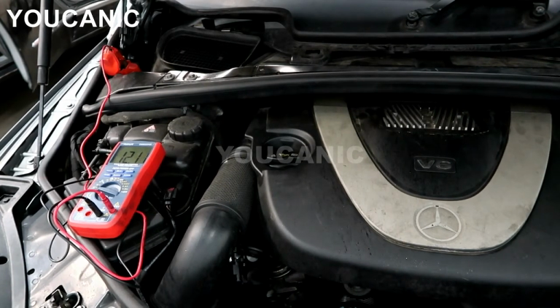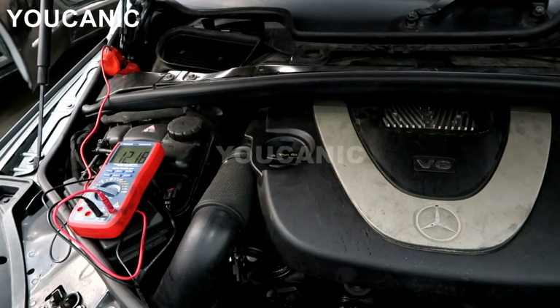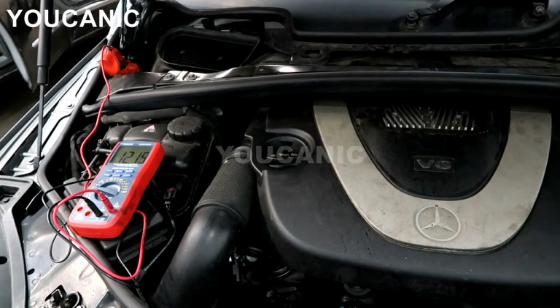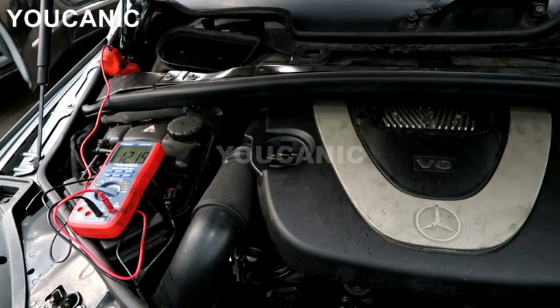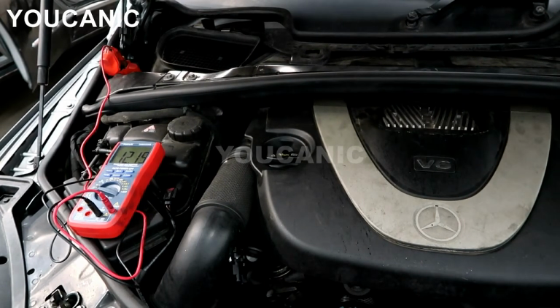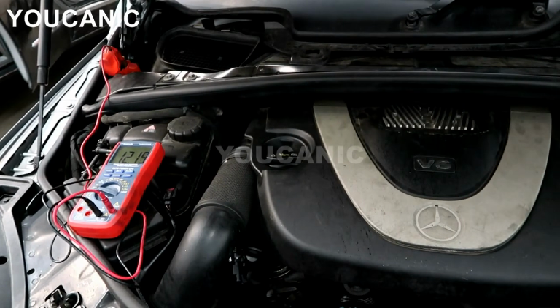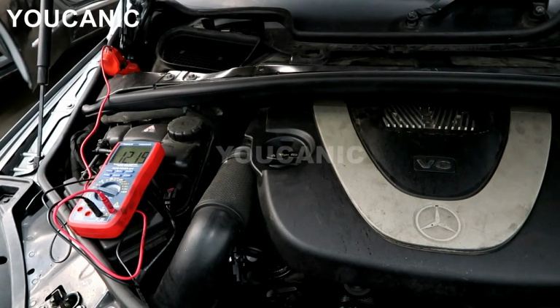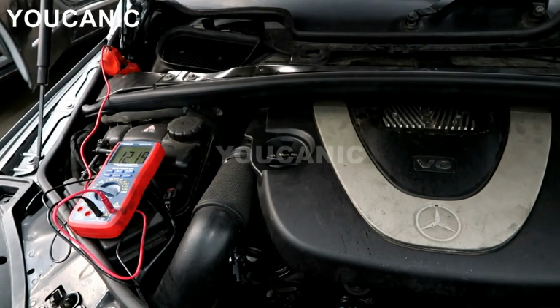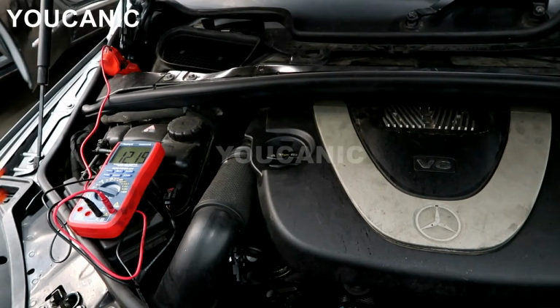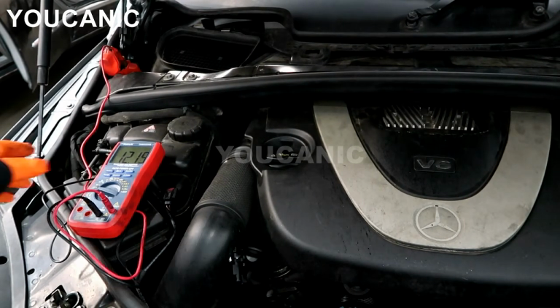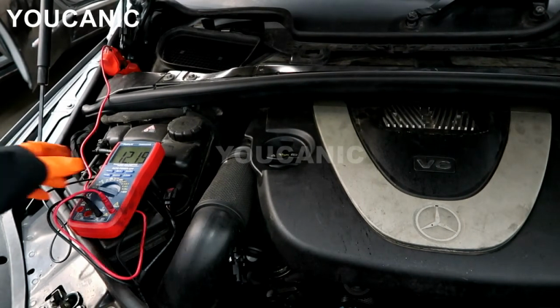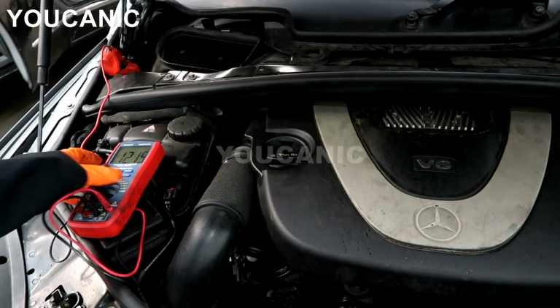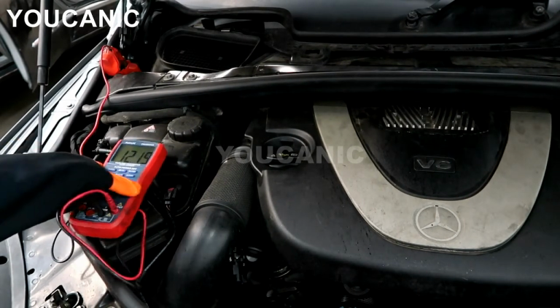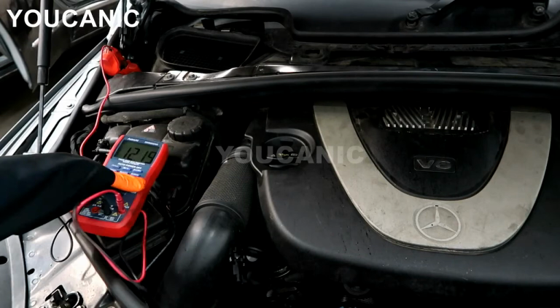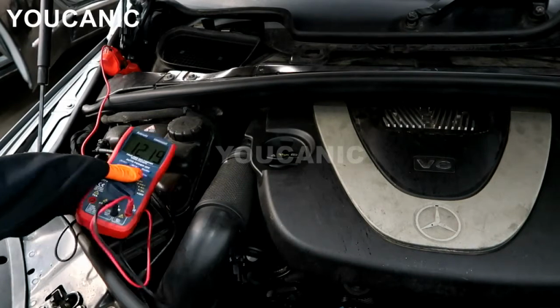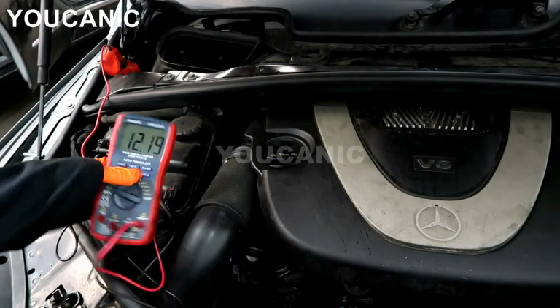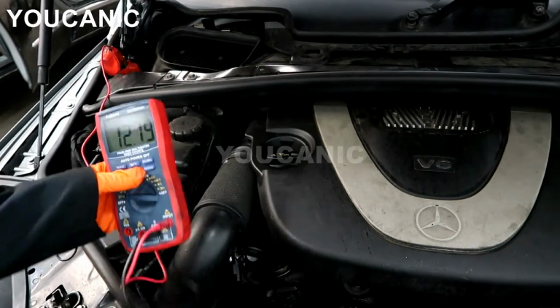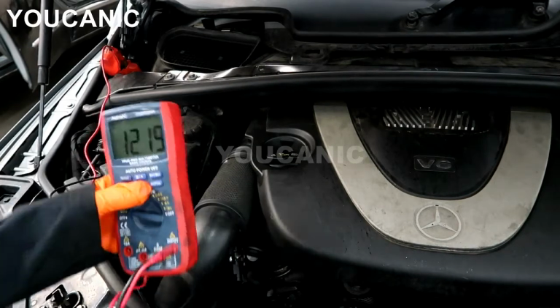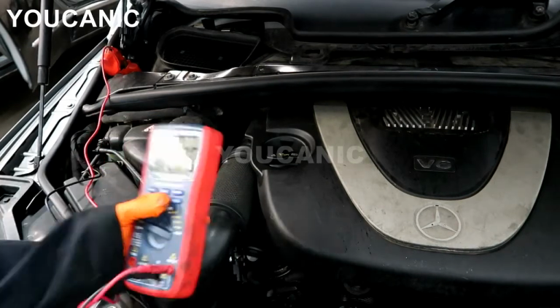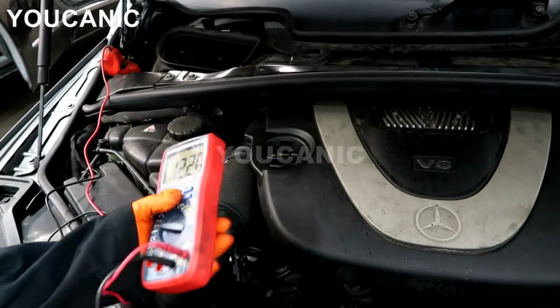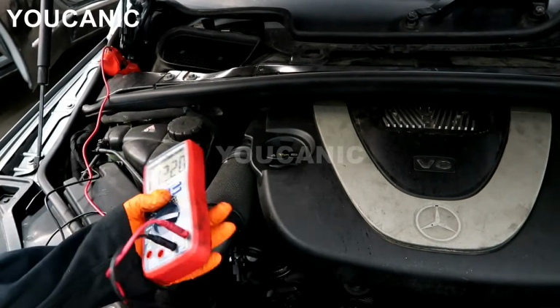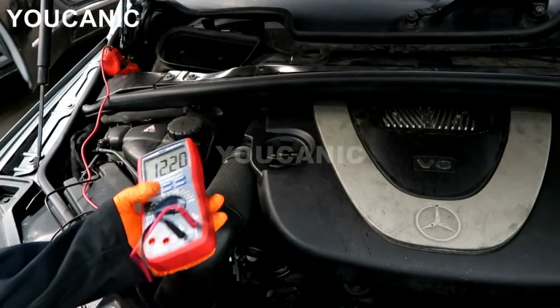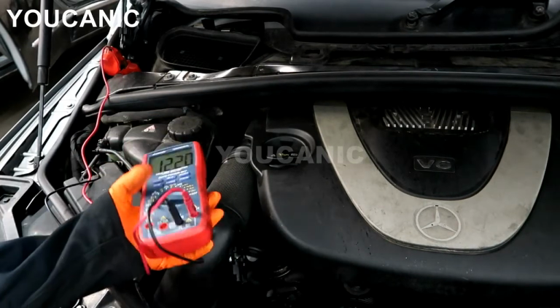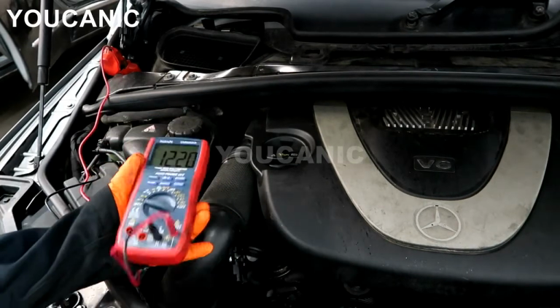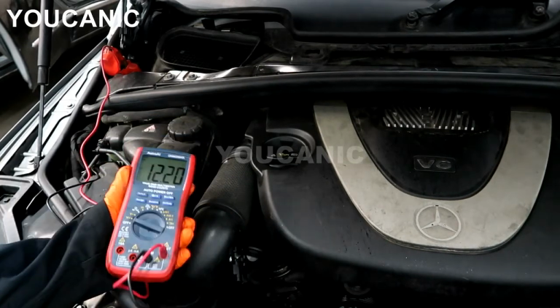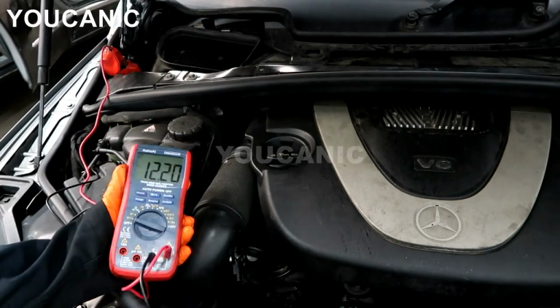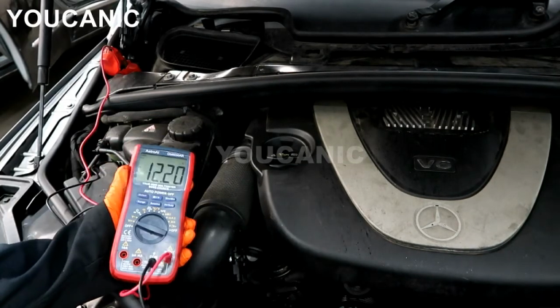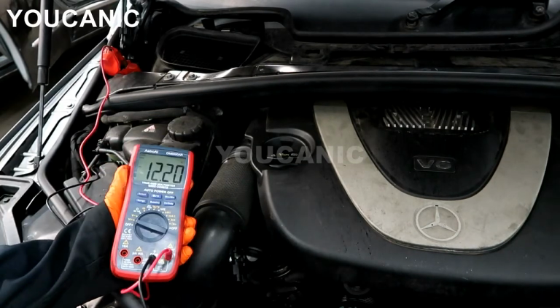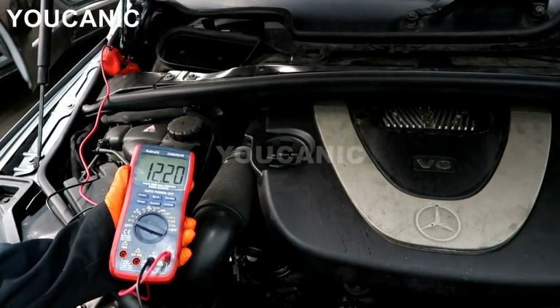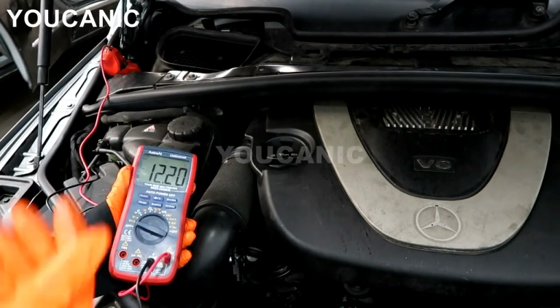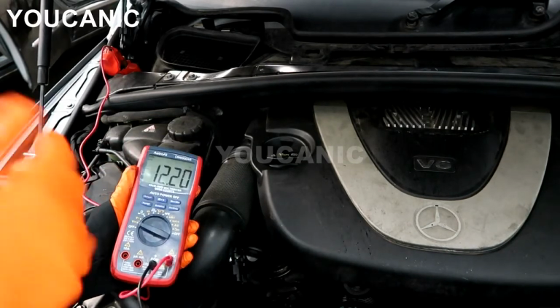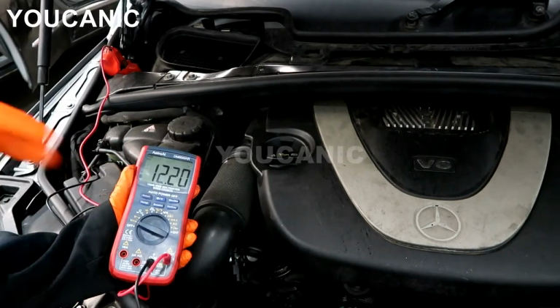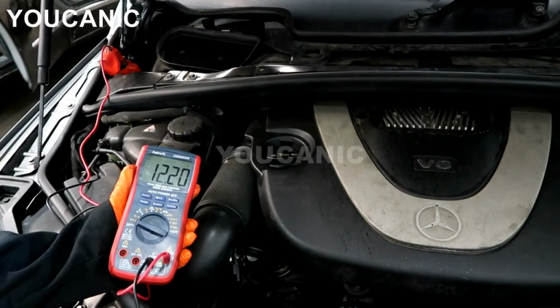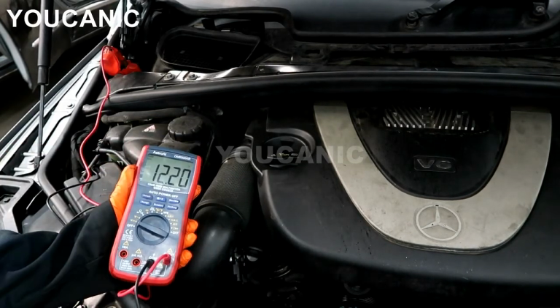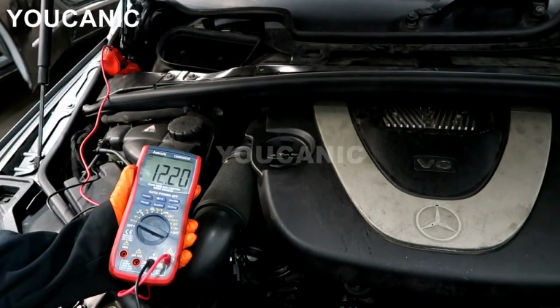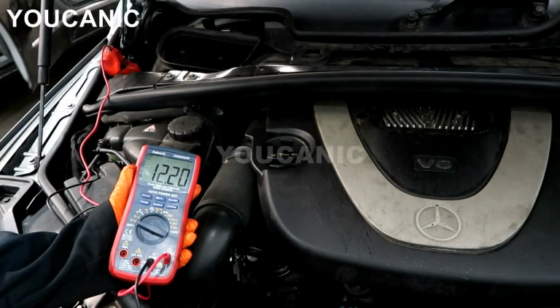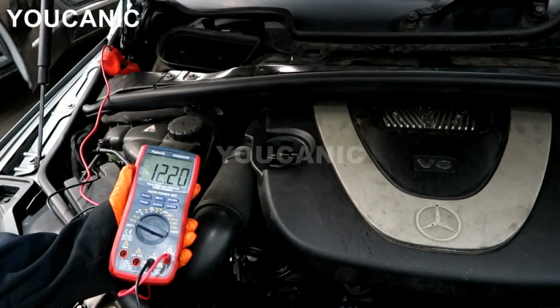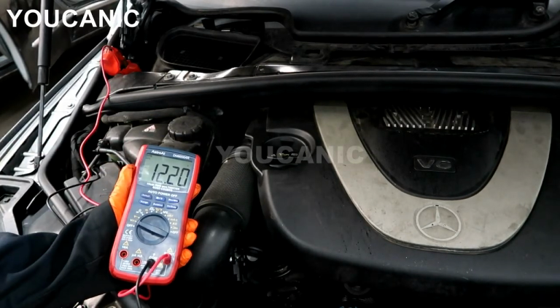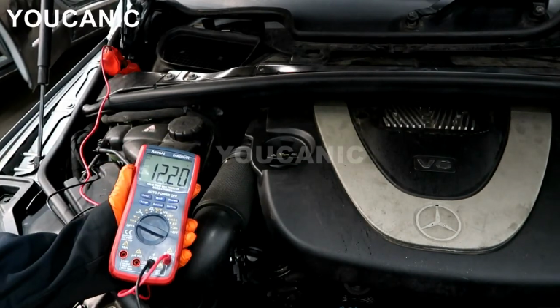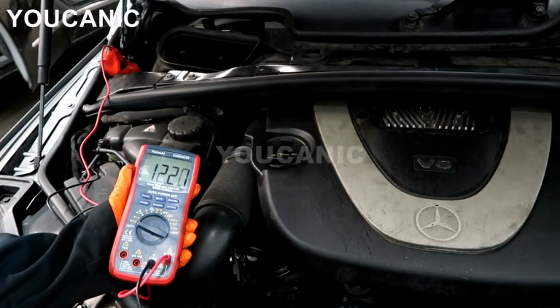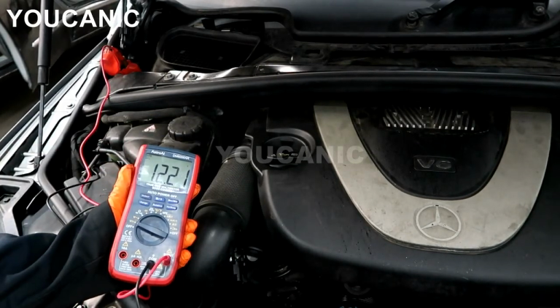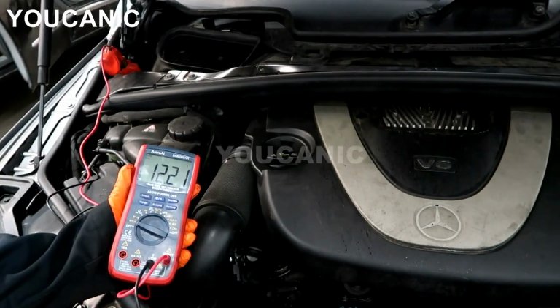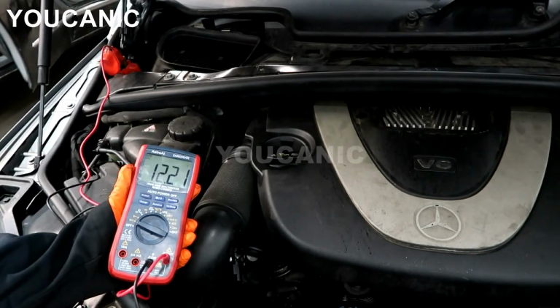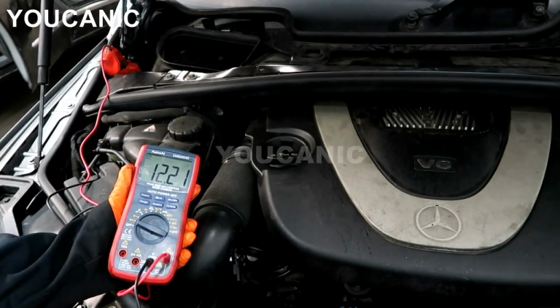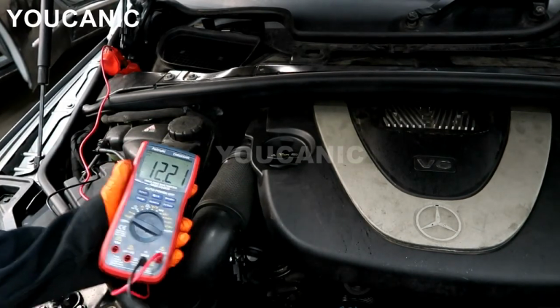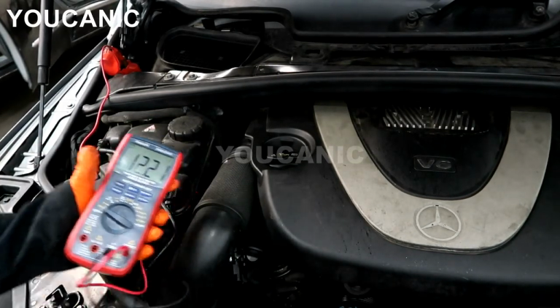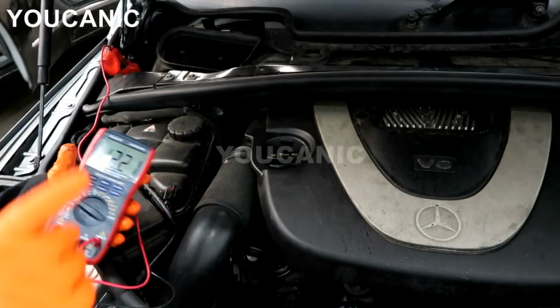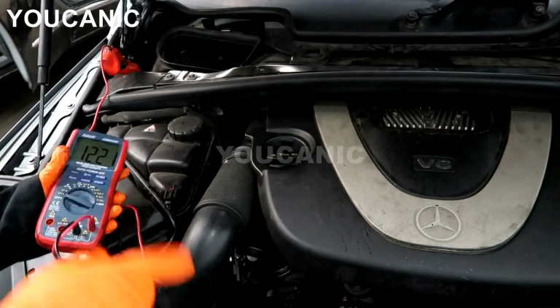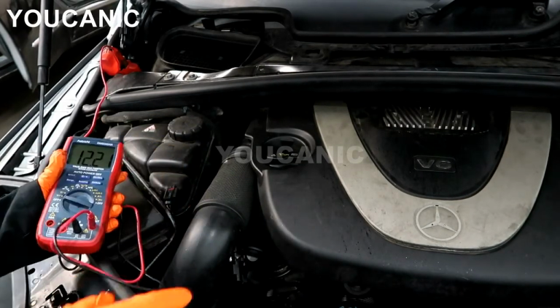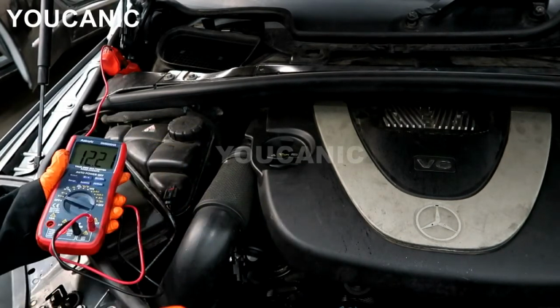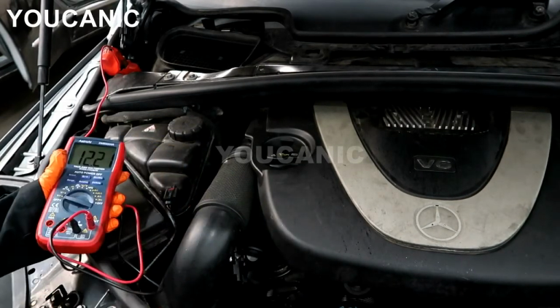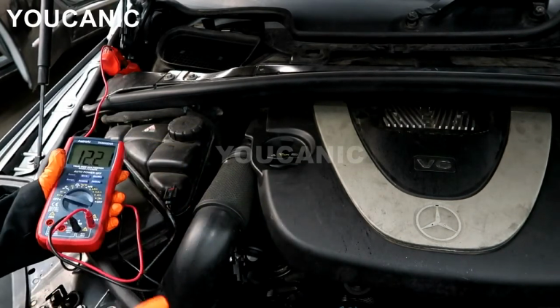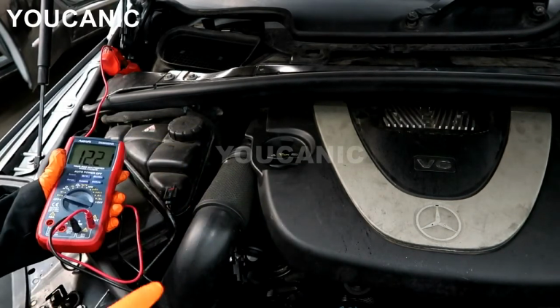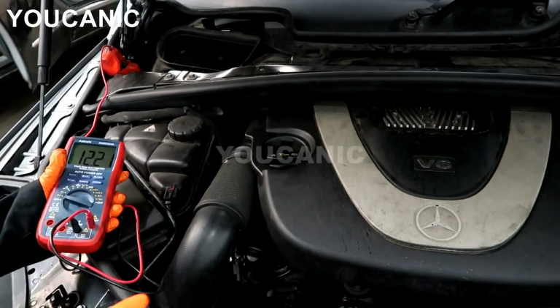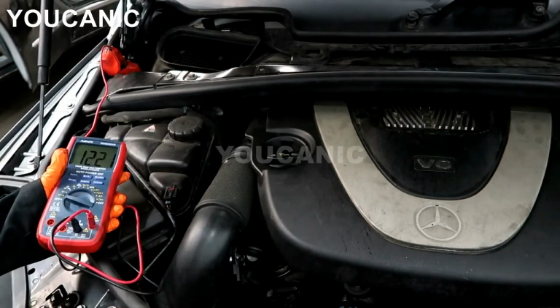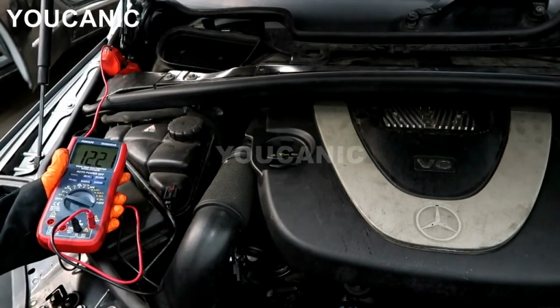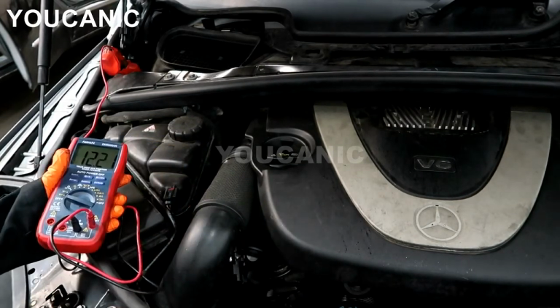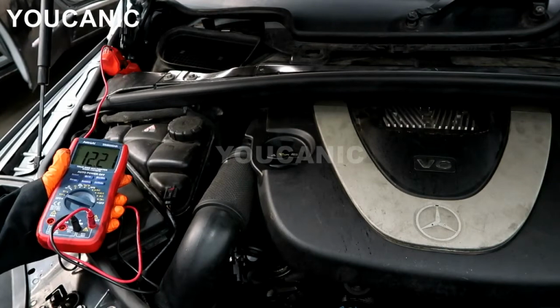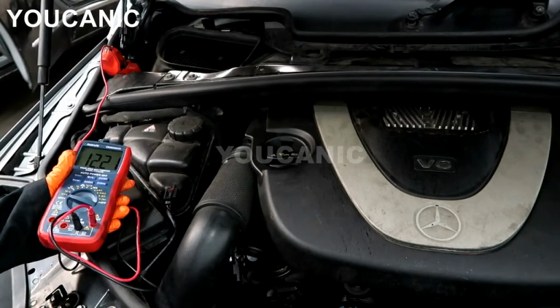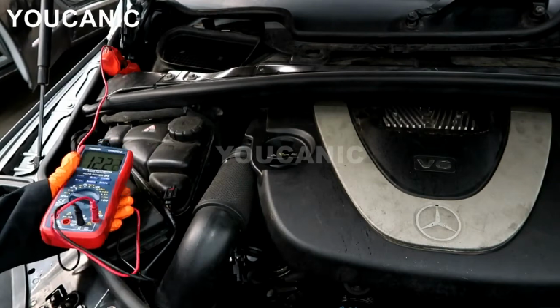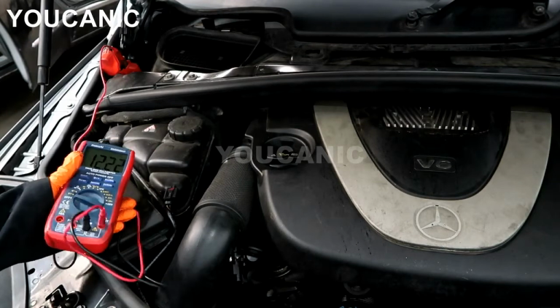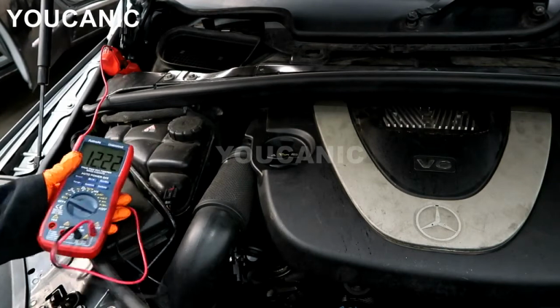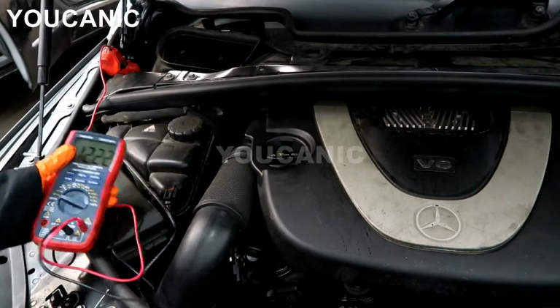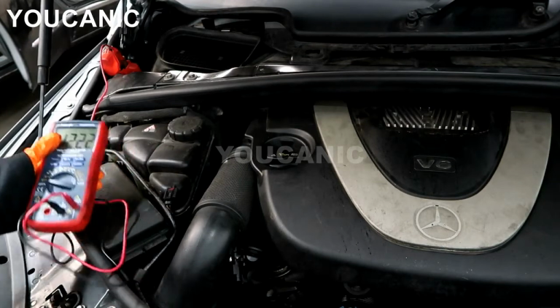Now as you saw there, the voltage actually dropped instead of going up to about 14. So we know the alternator is not charging.